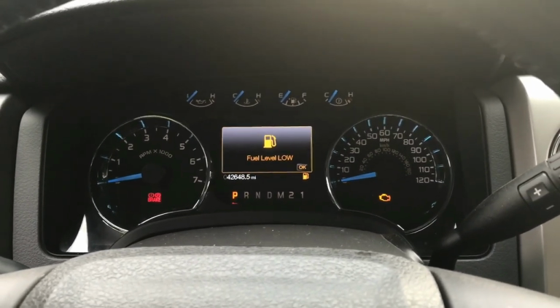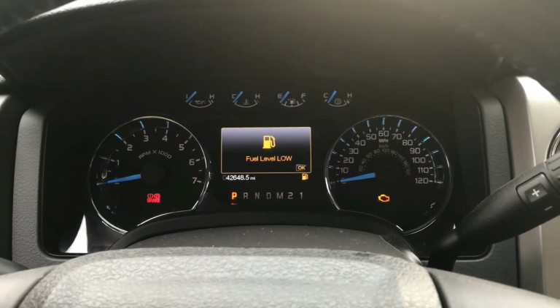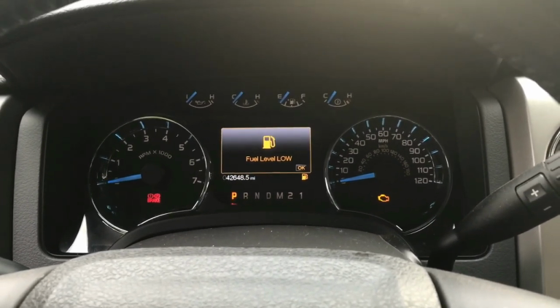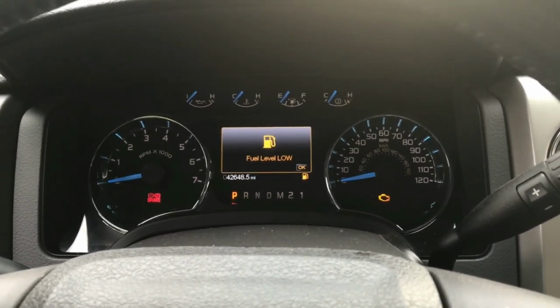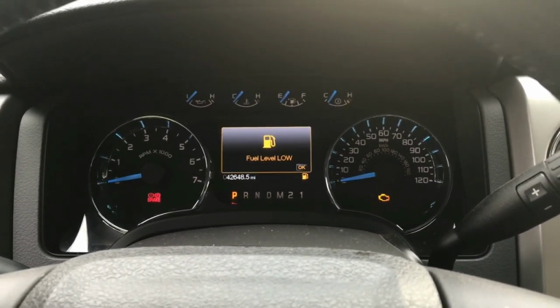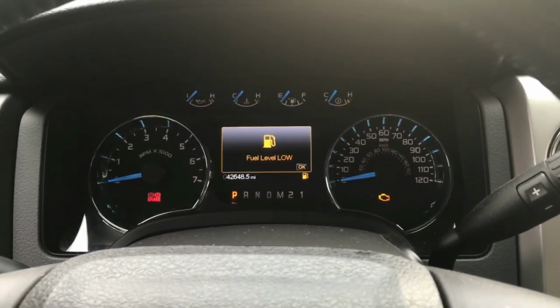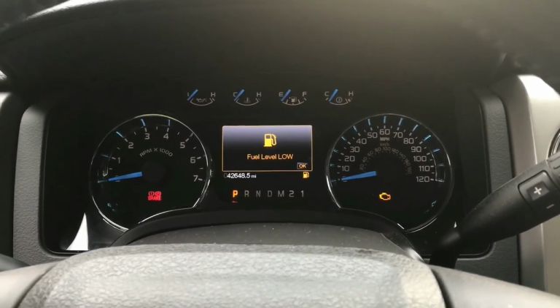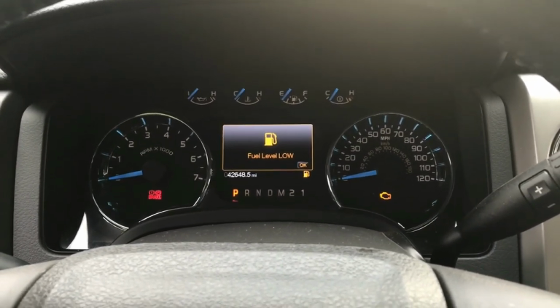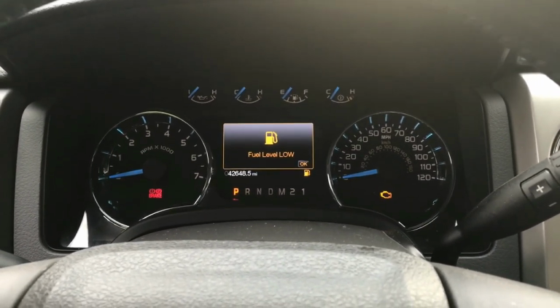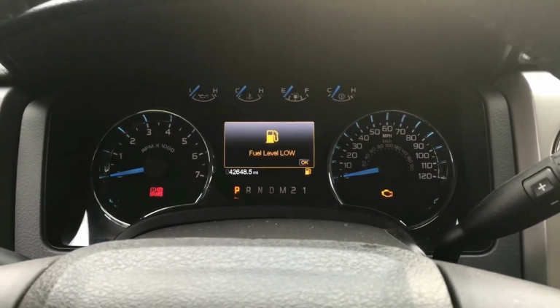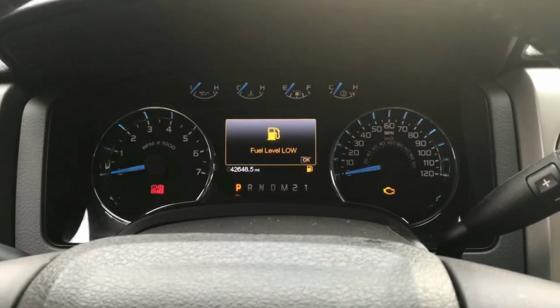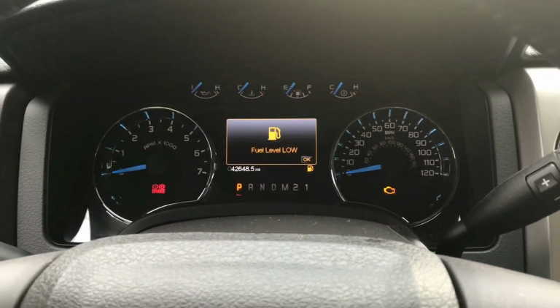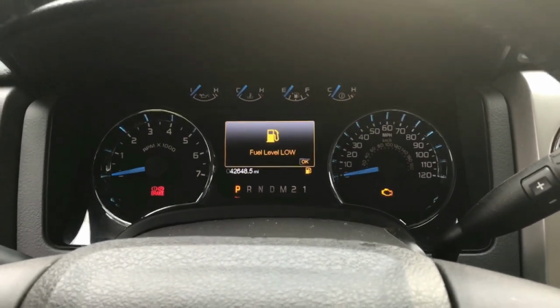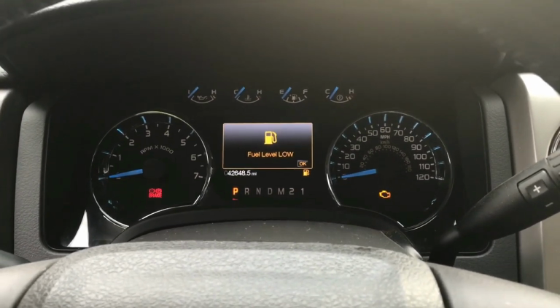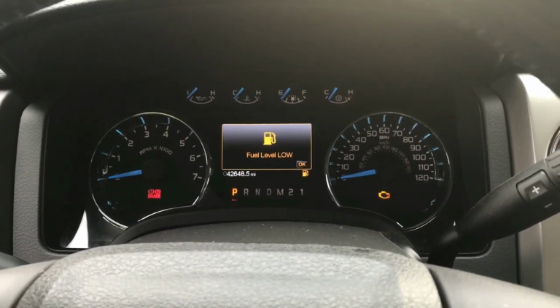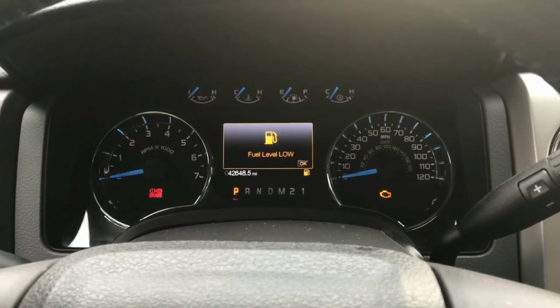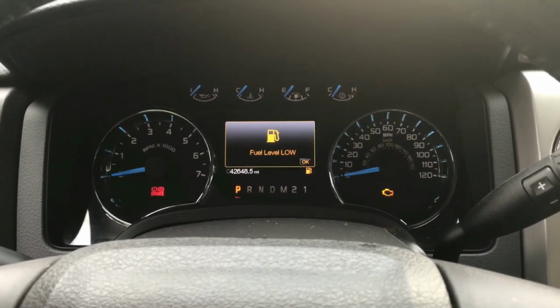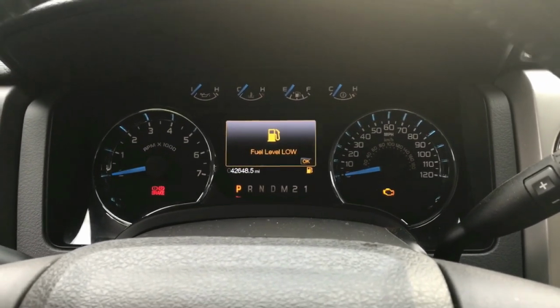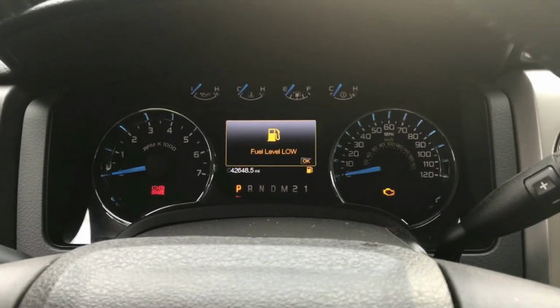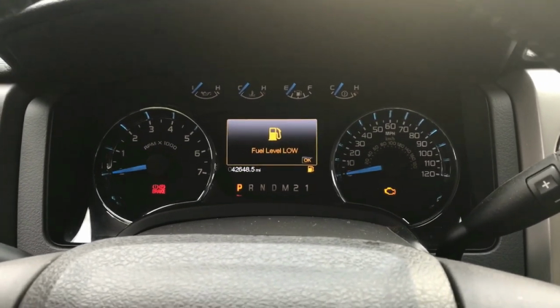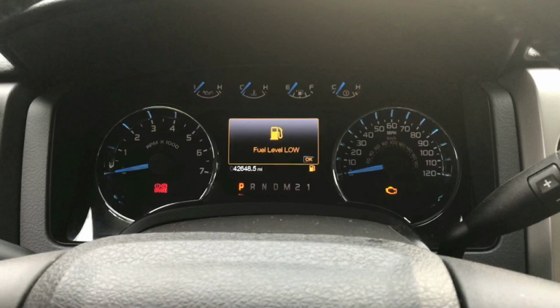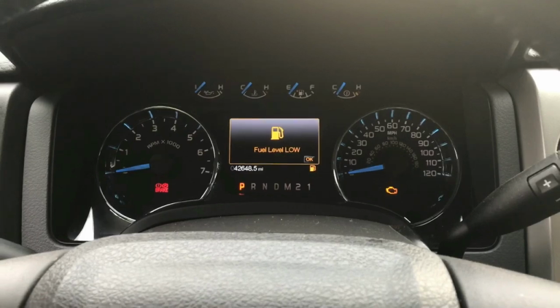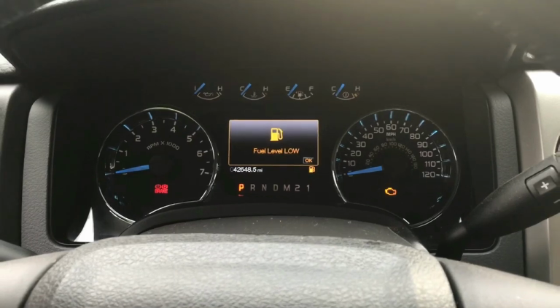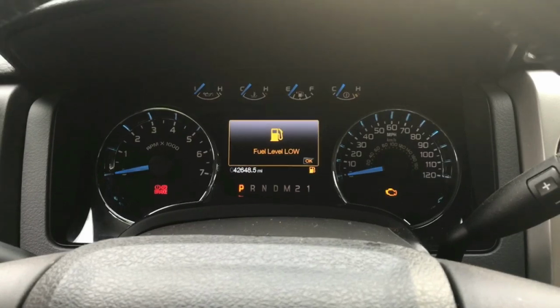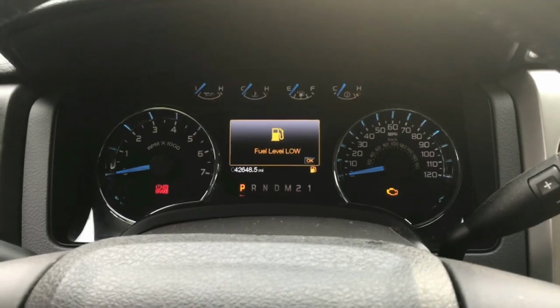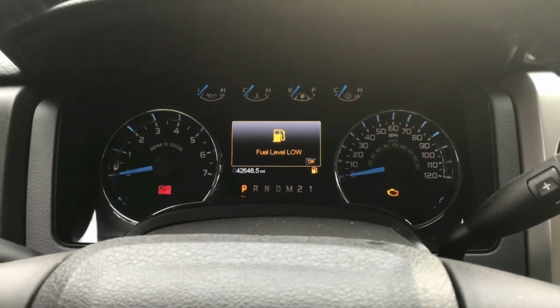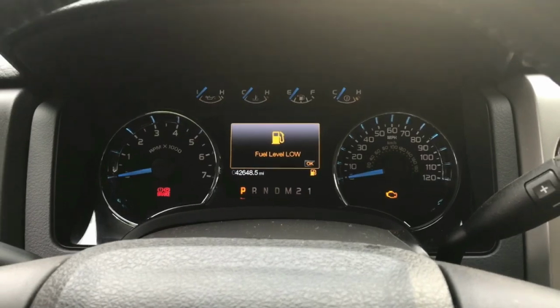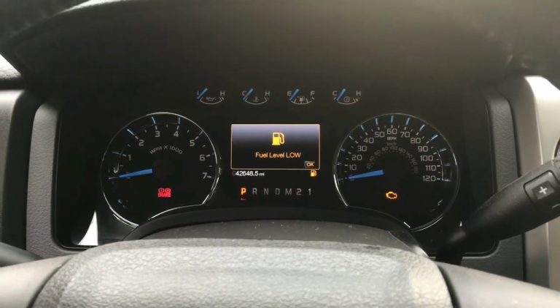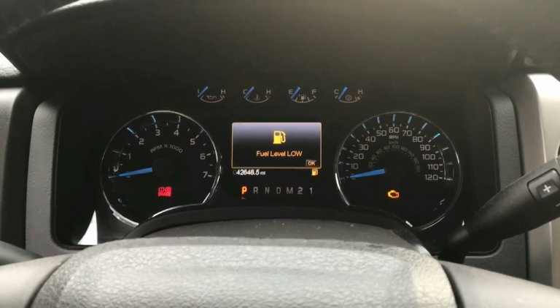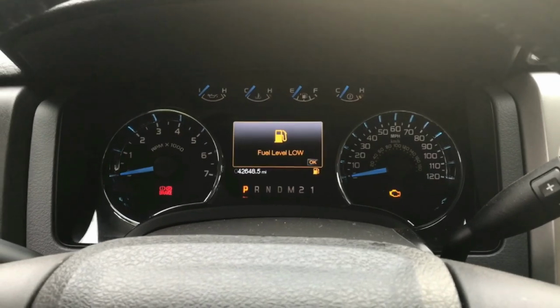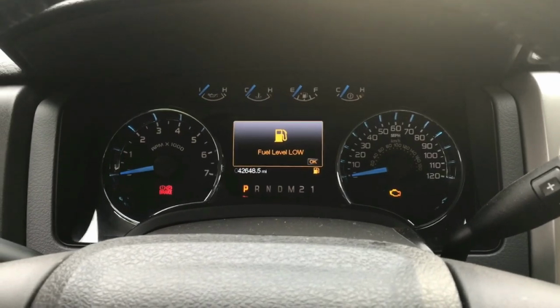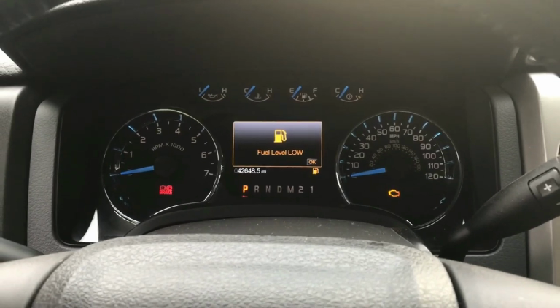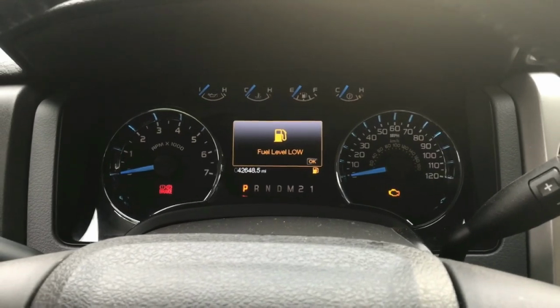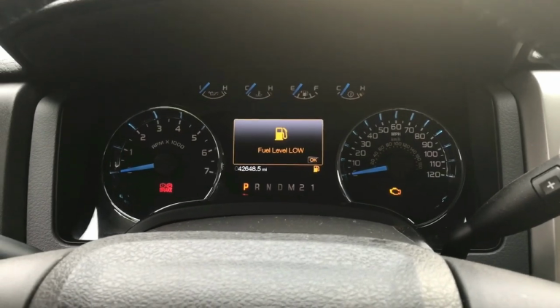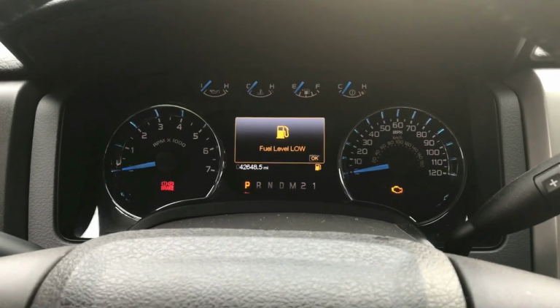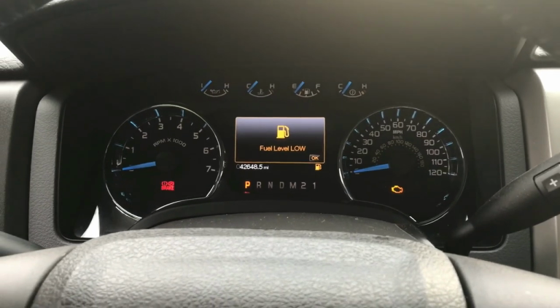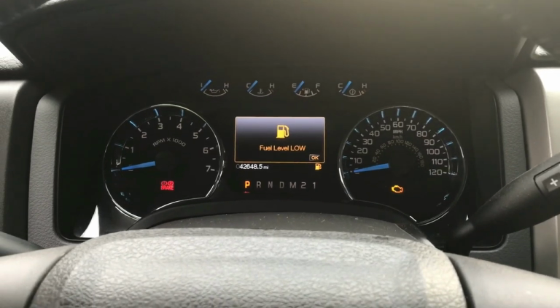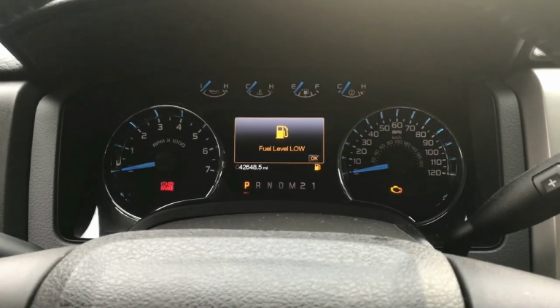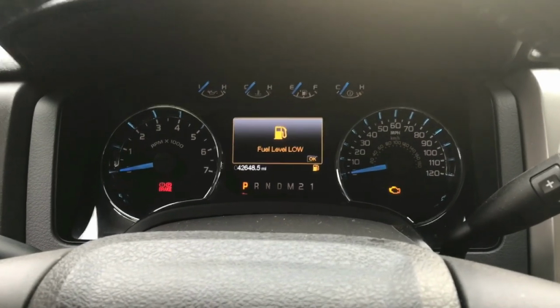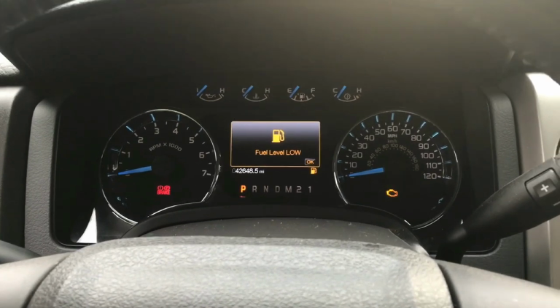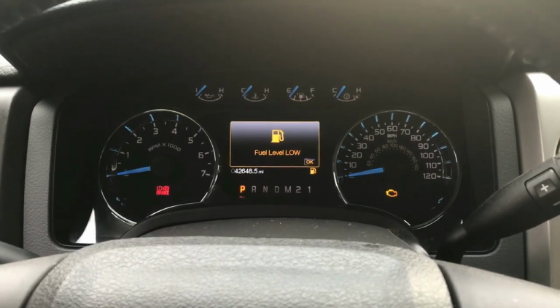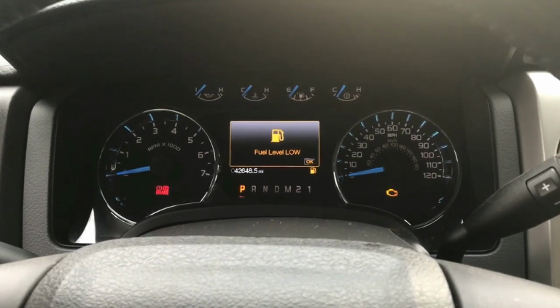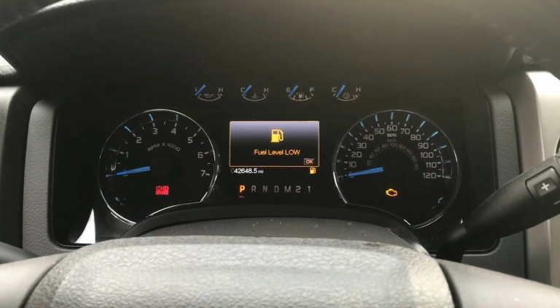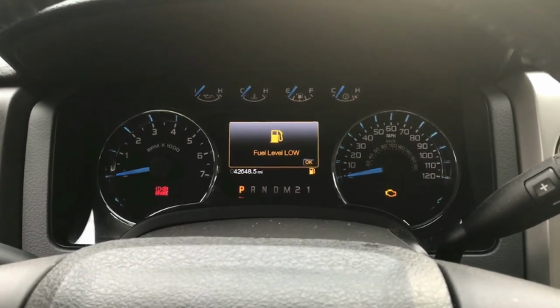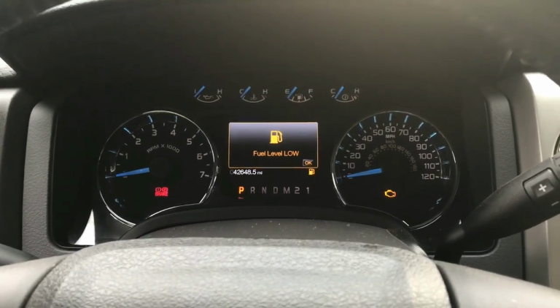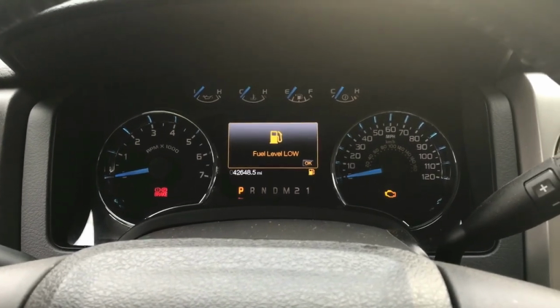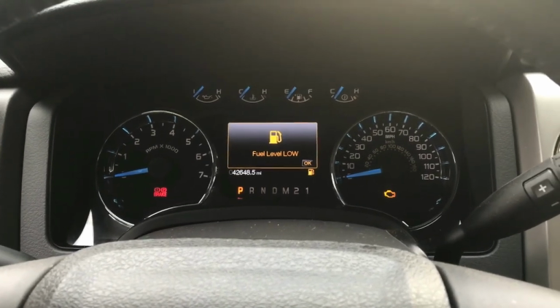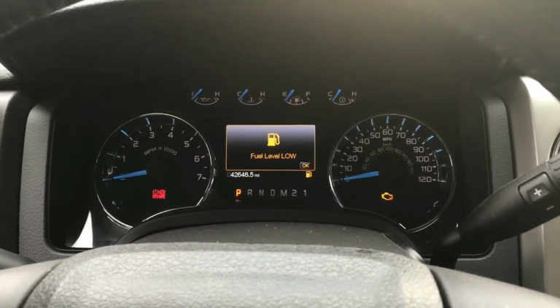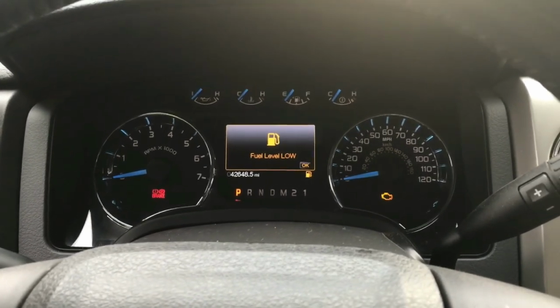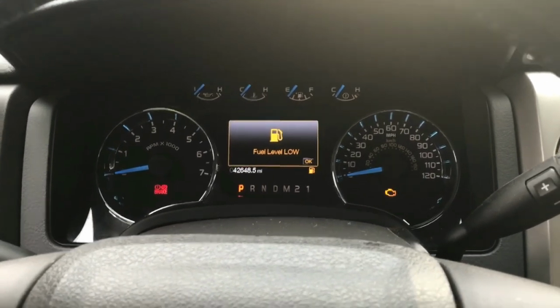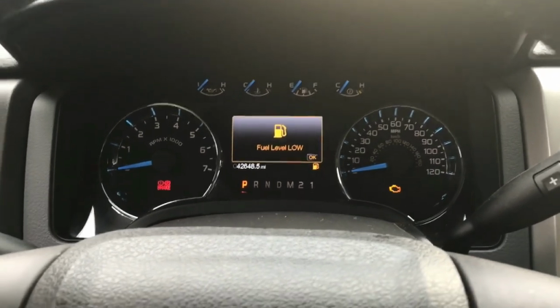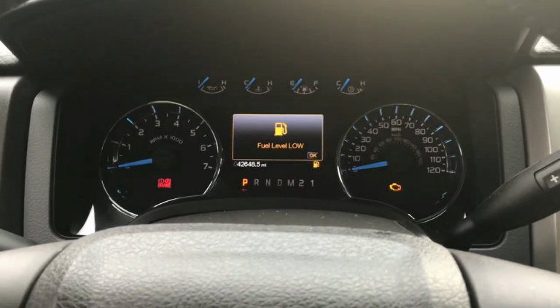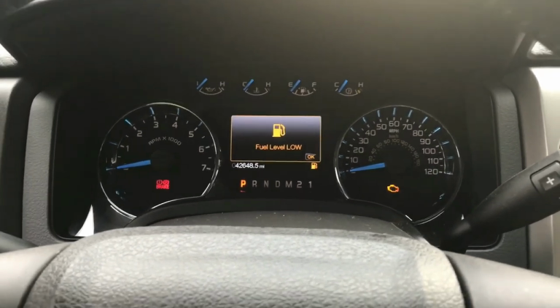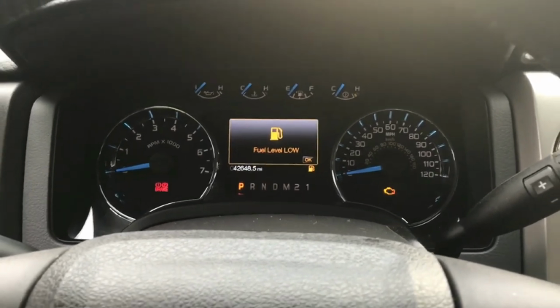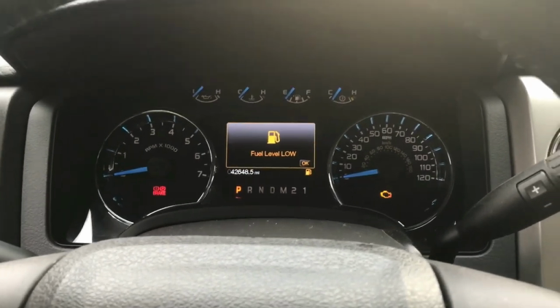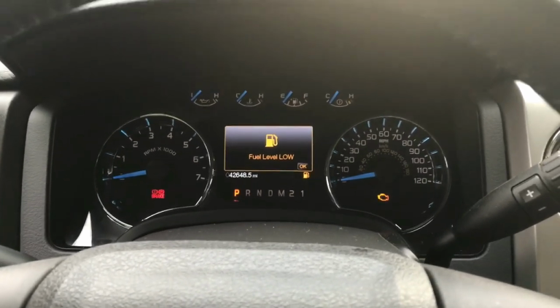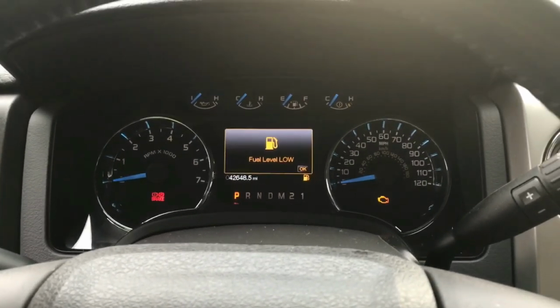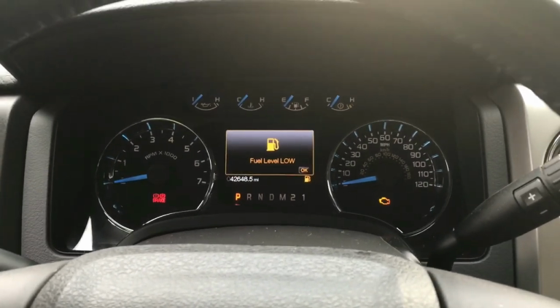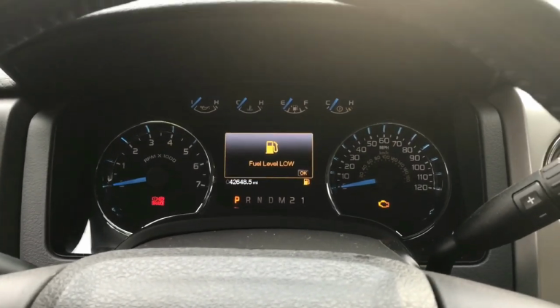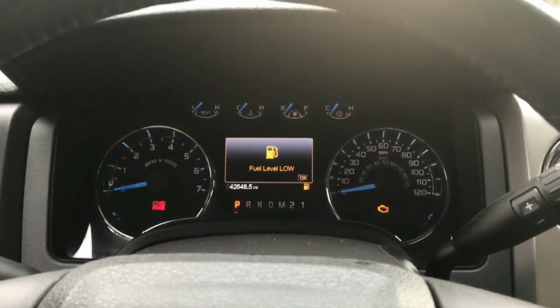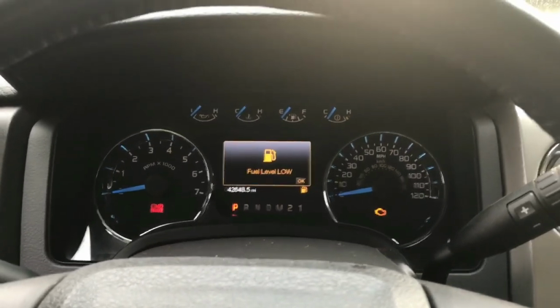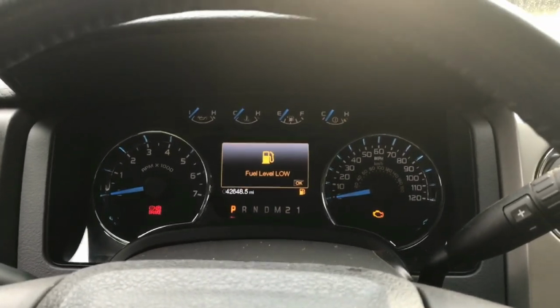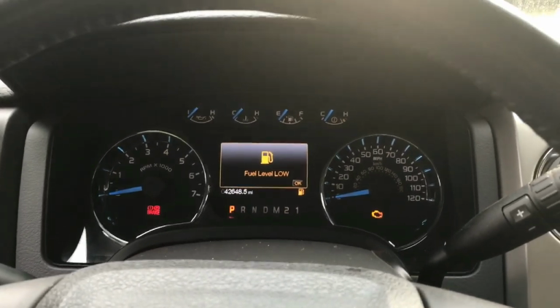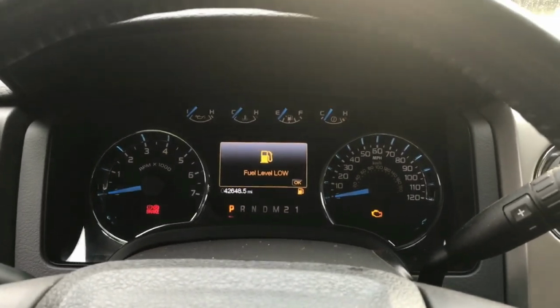If you ever want to do the passenger side, just do the same exact thing for that side and you should be good to go. Thanks for watching, guys.